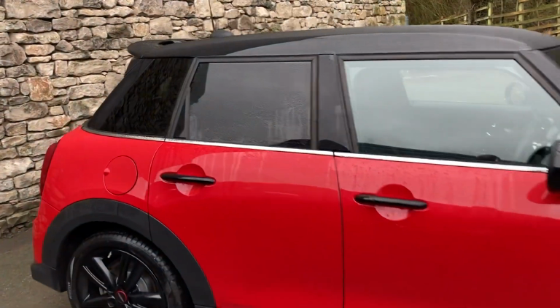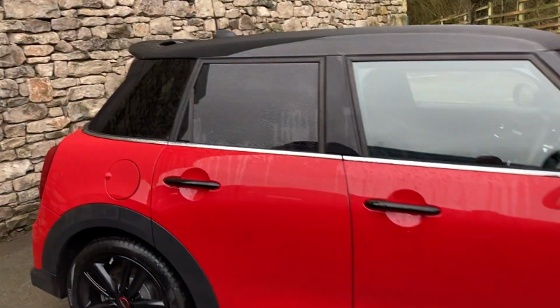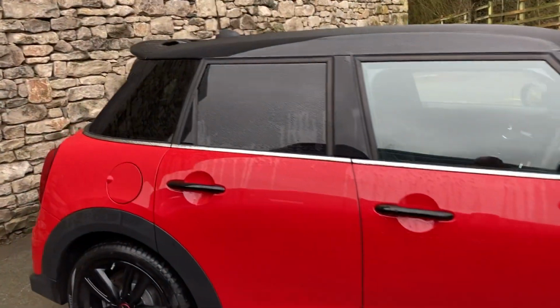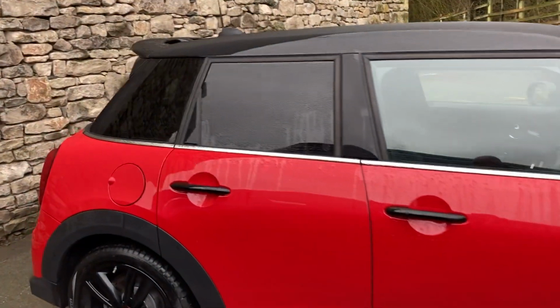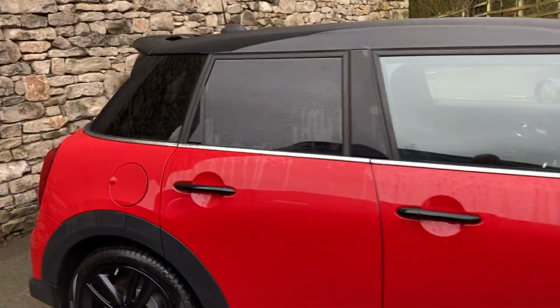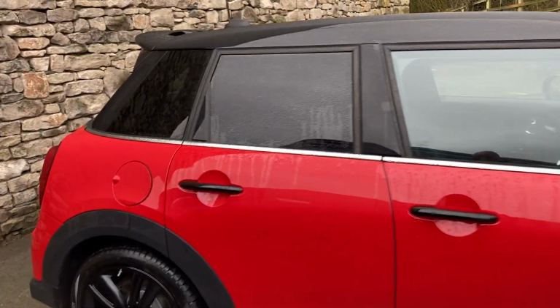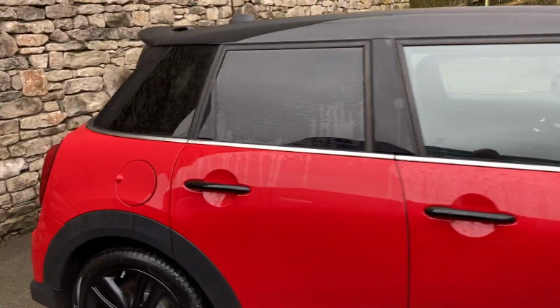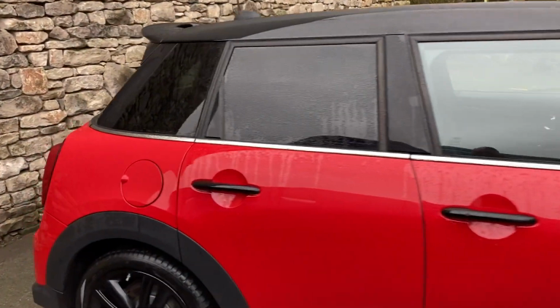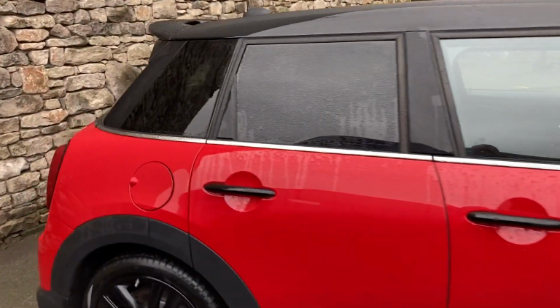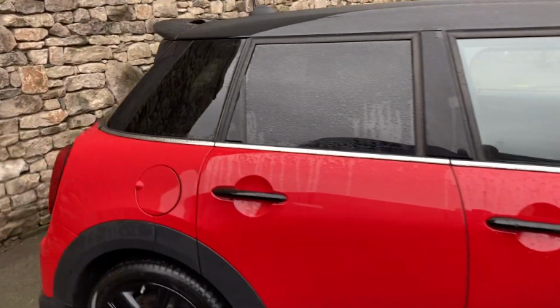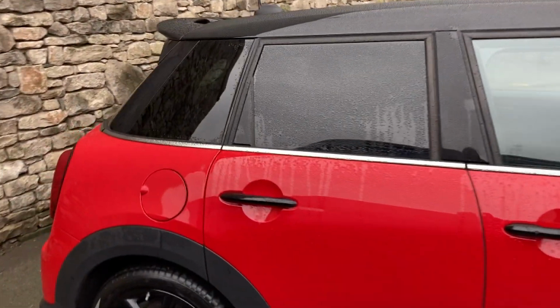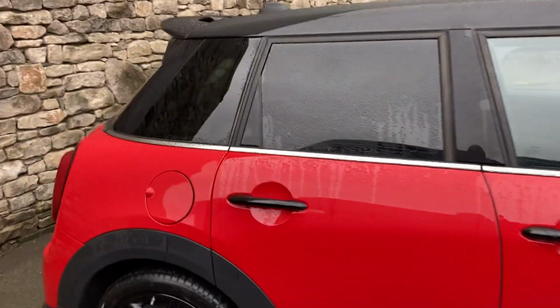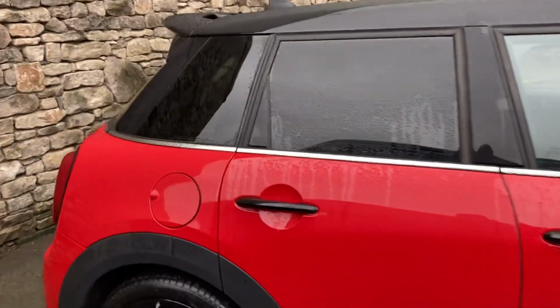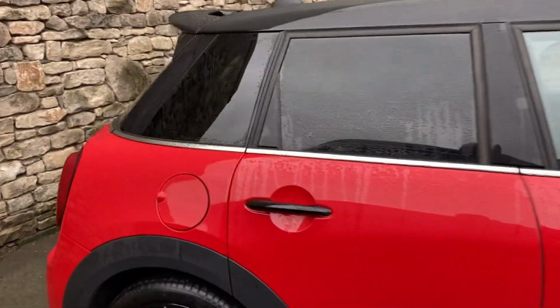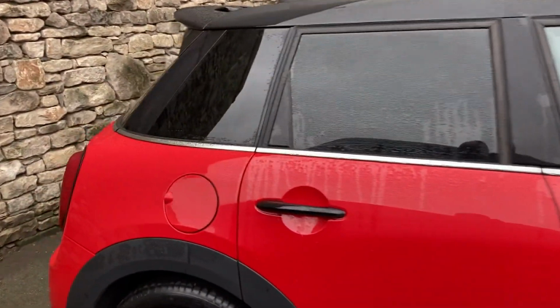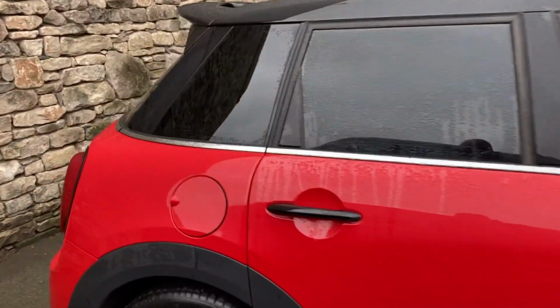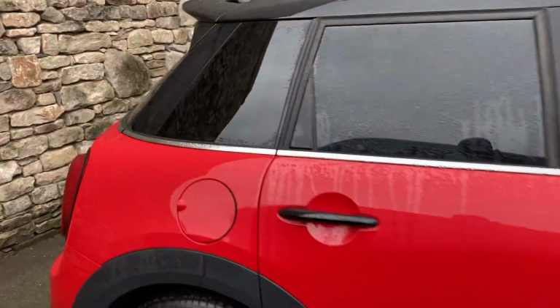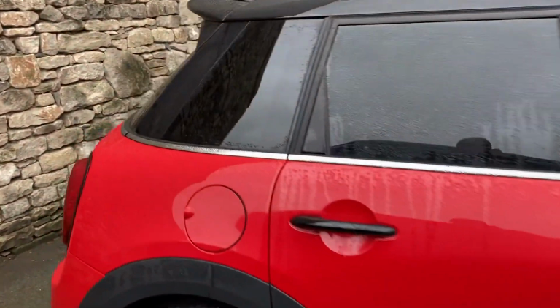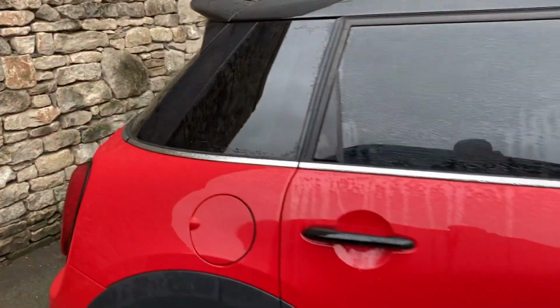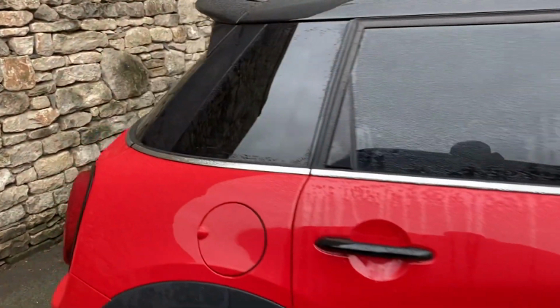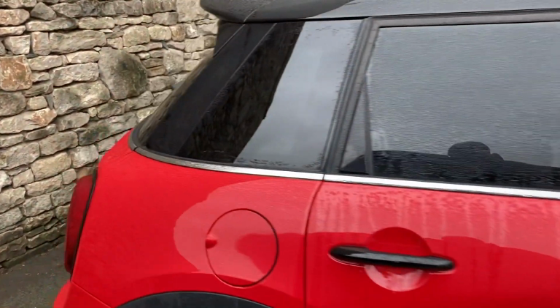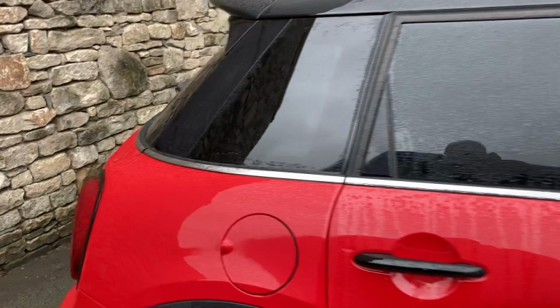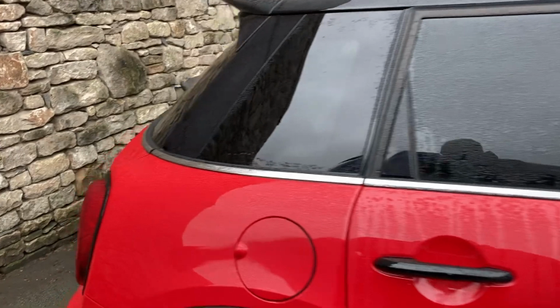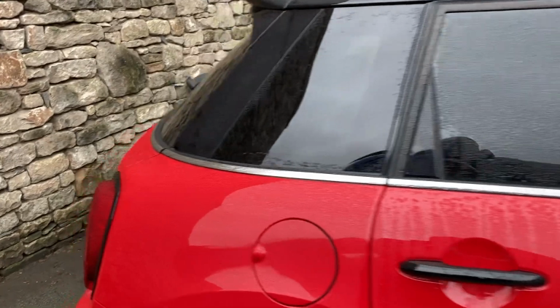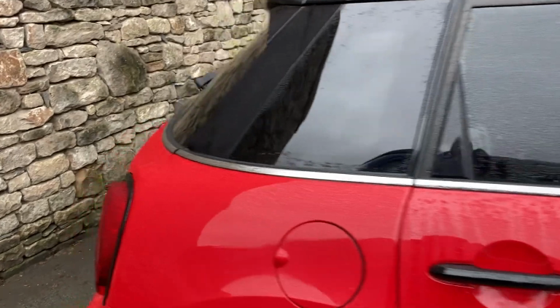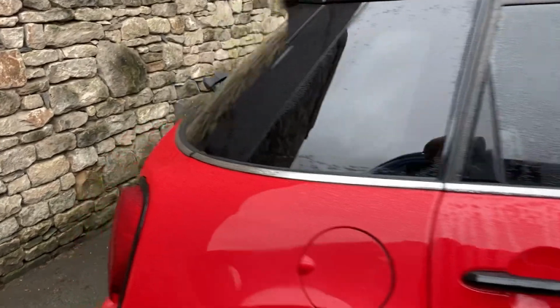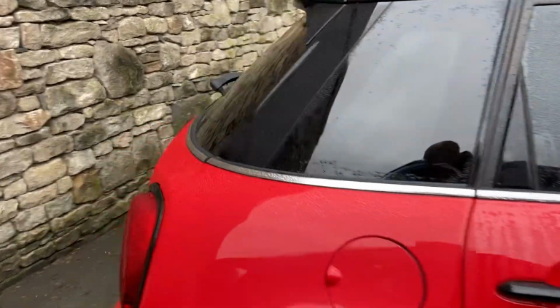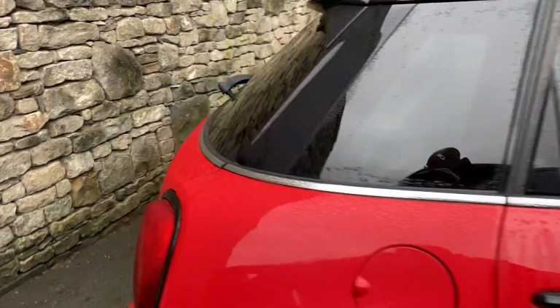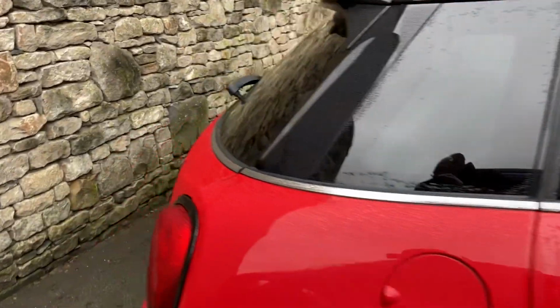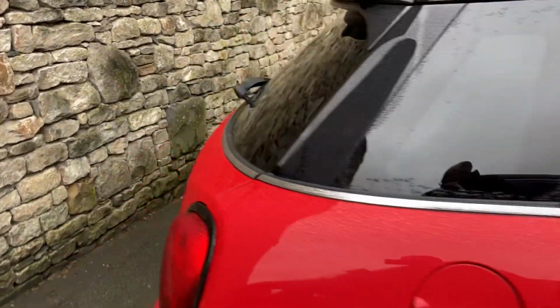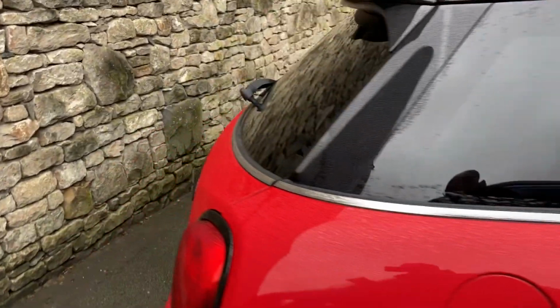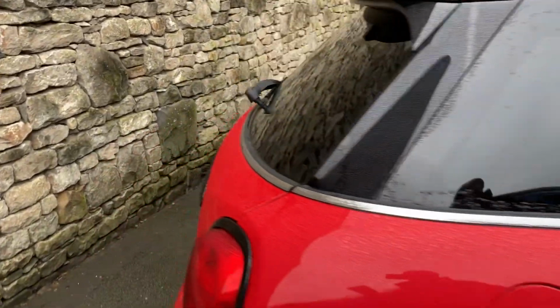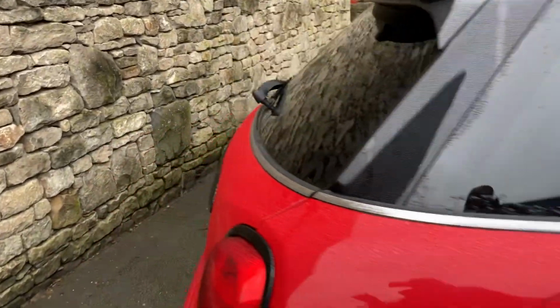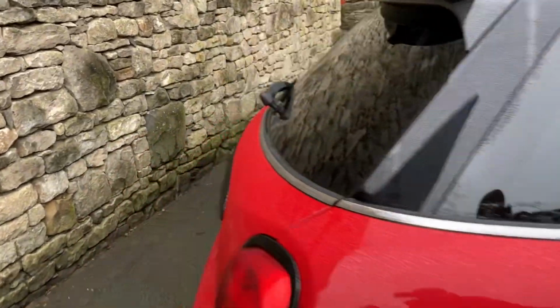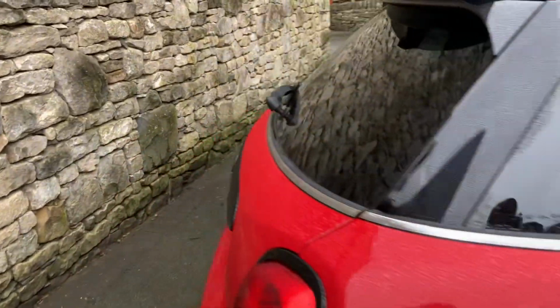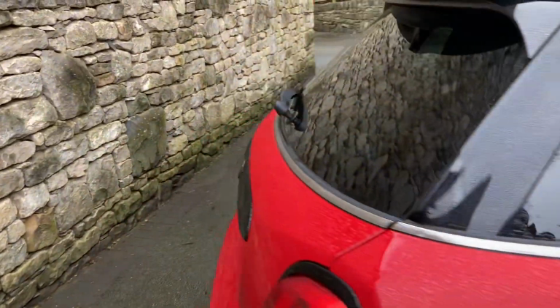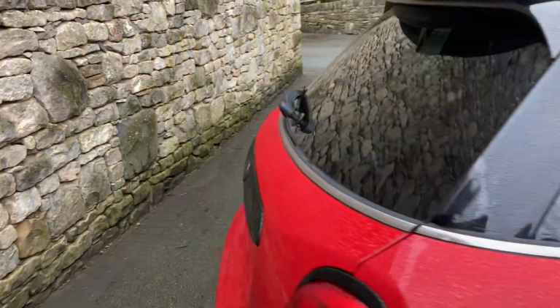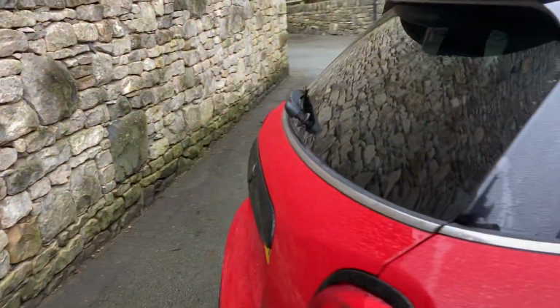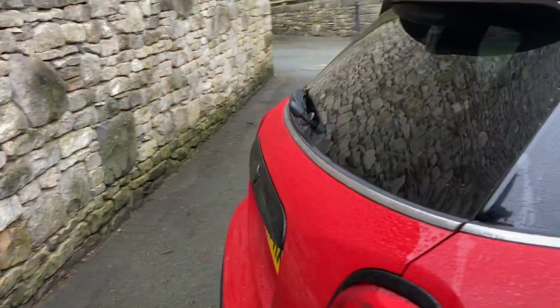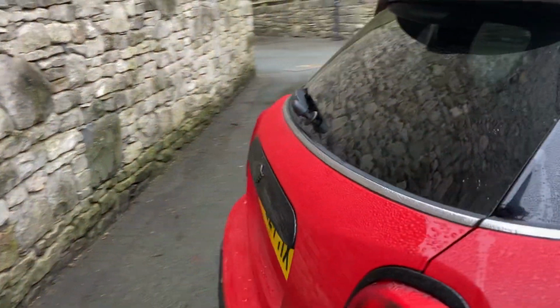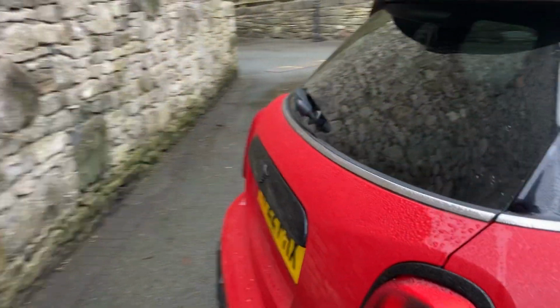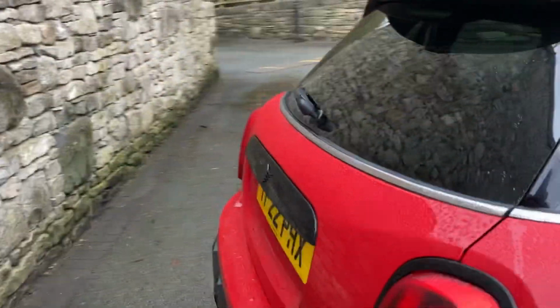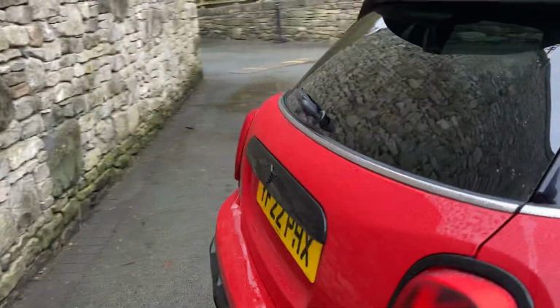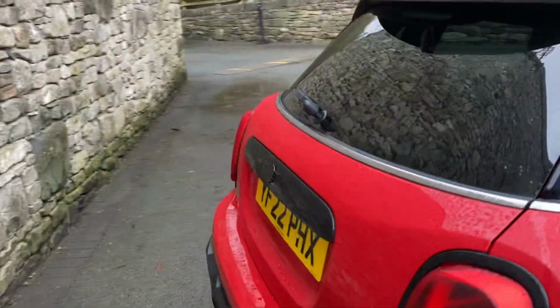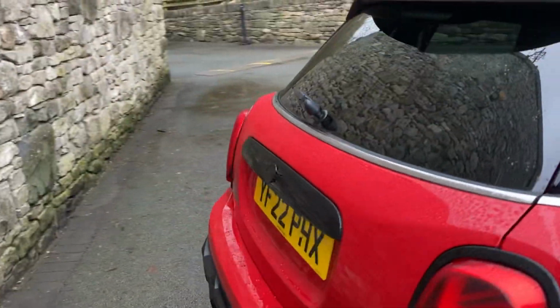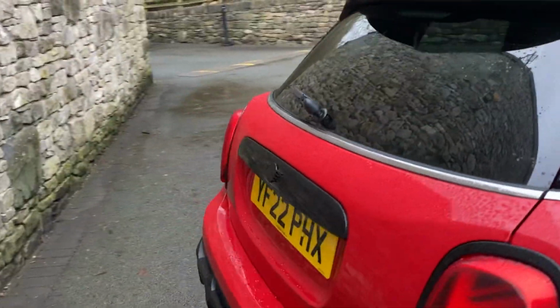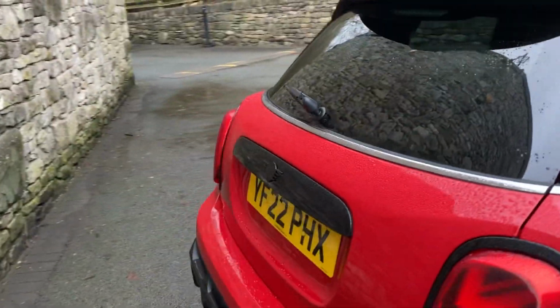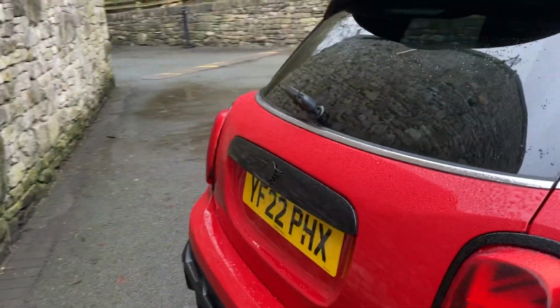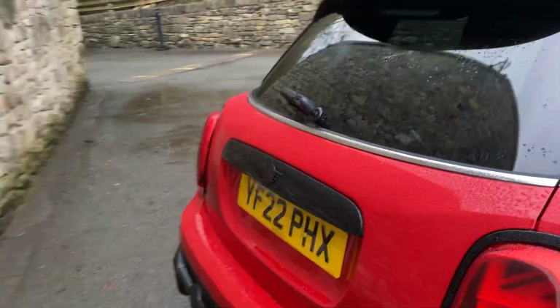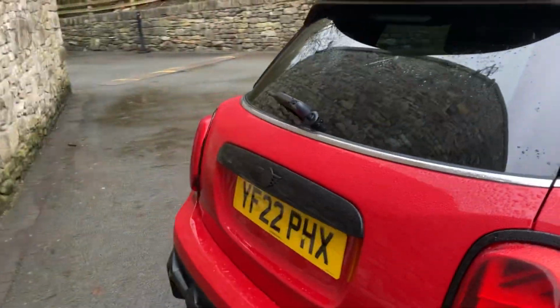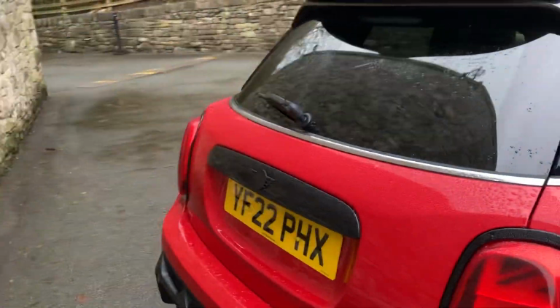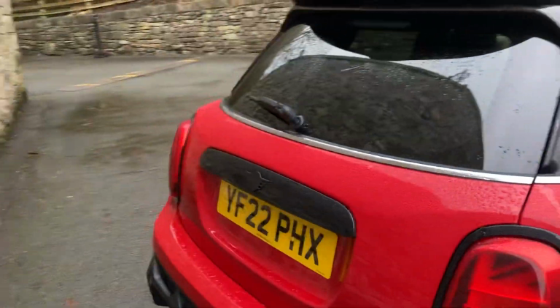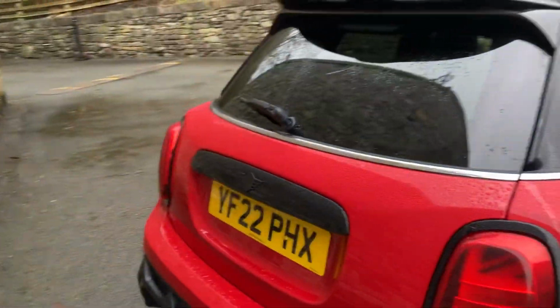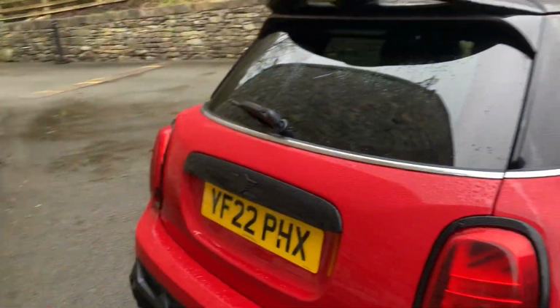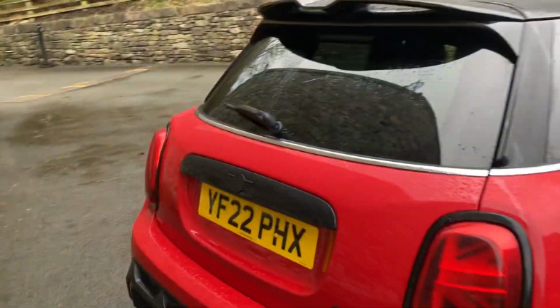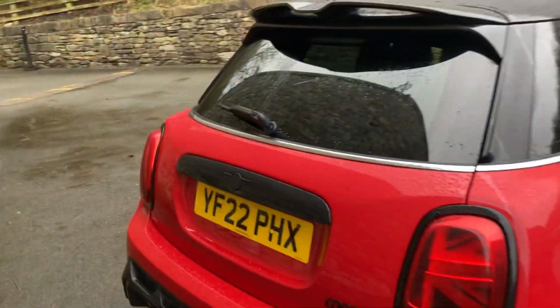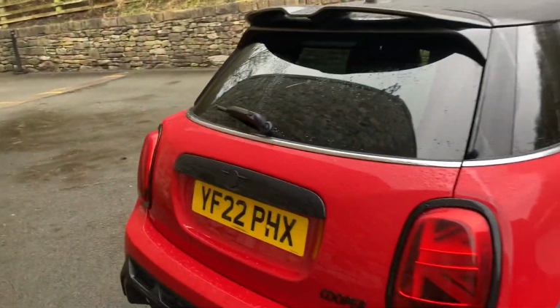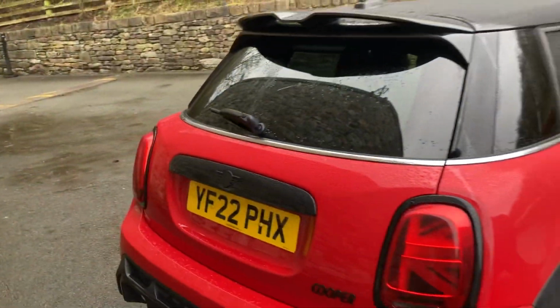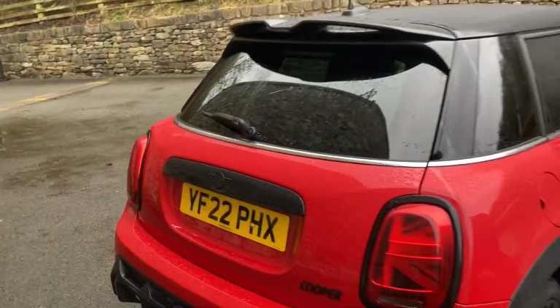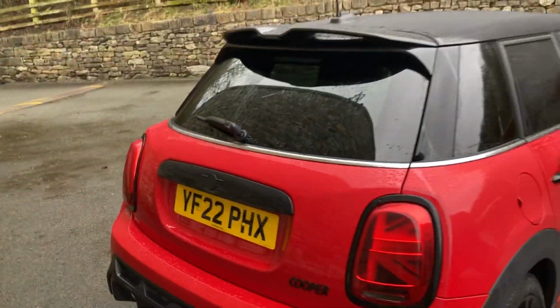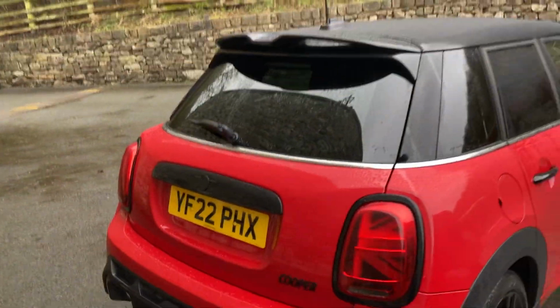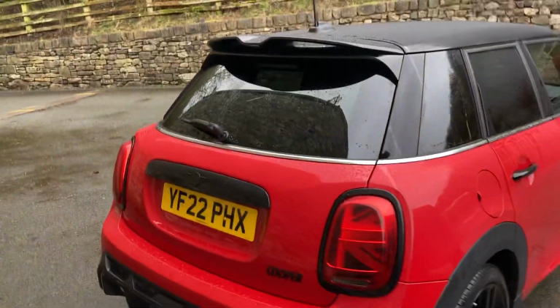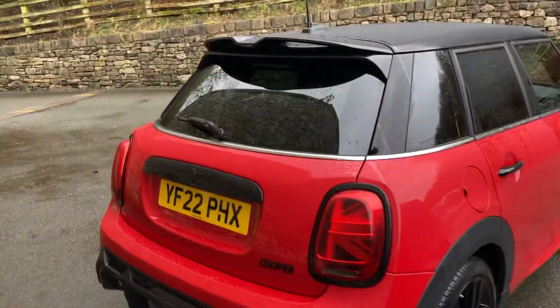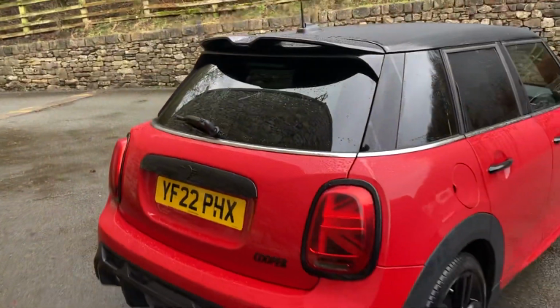This car is registered in July 2022 and it's covered just over 14,000 miles.